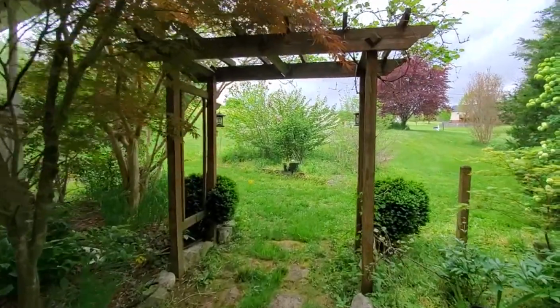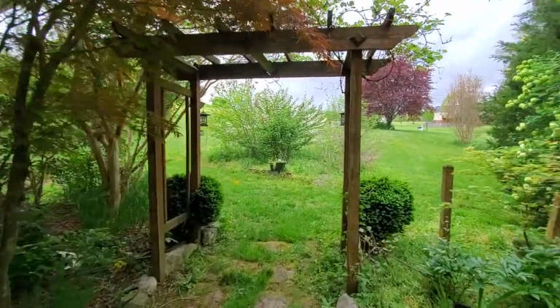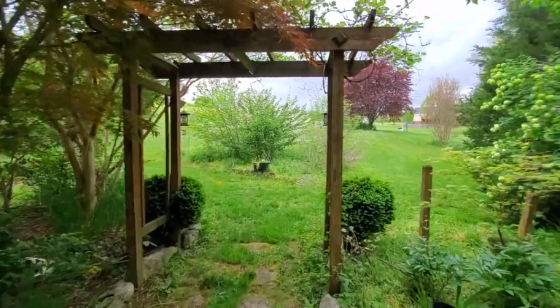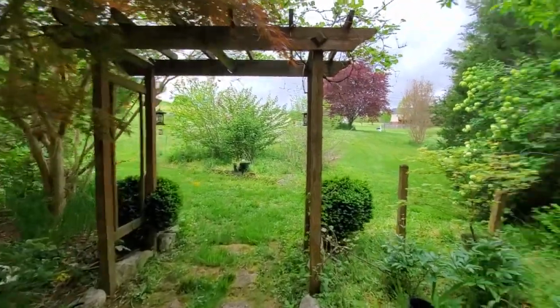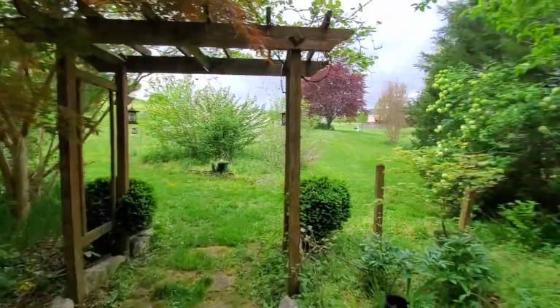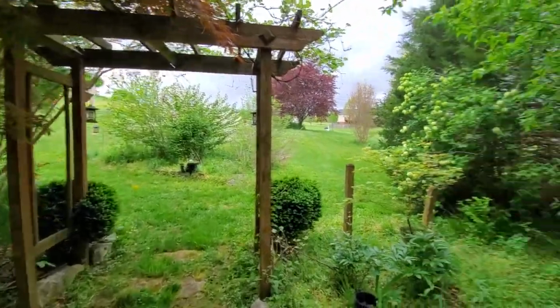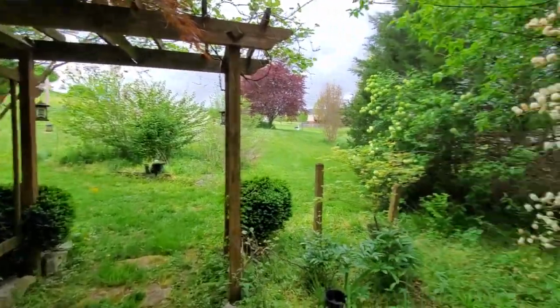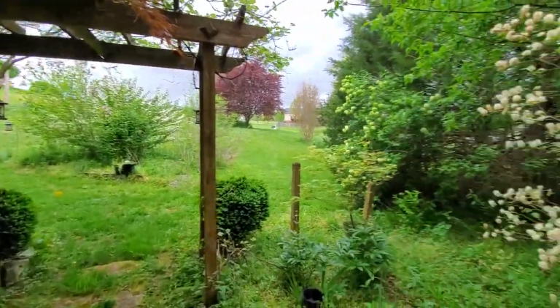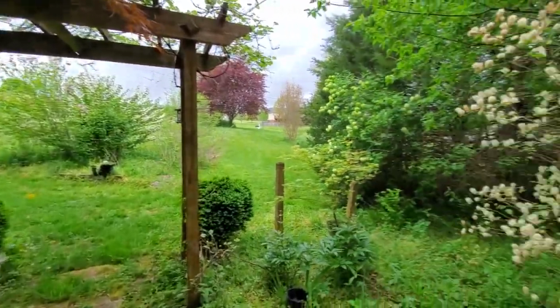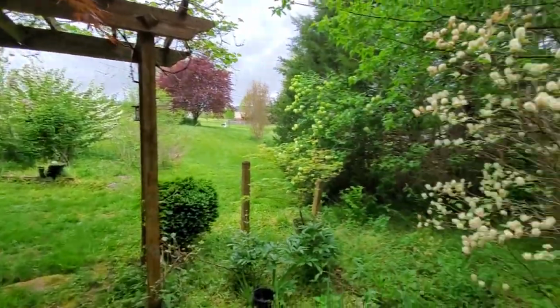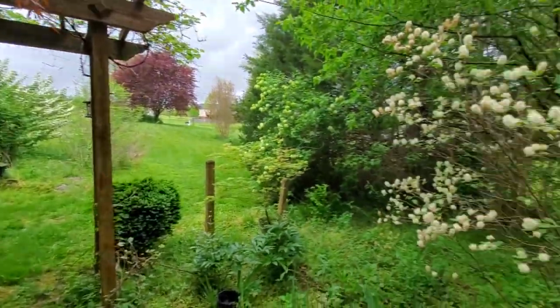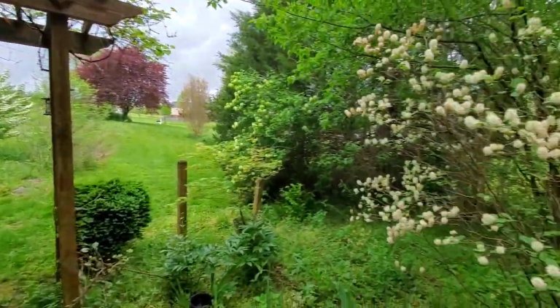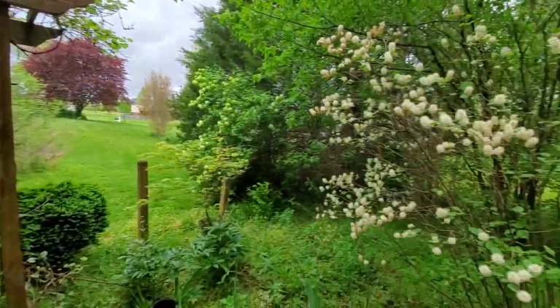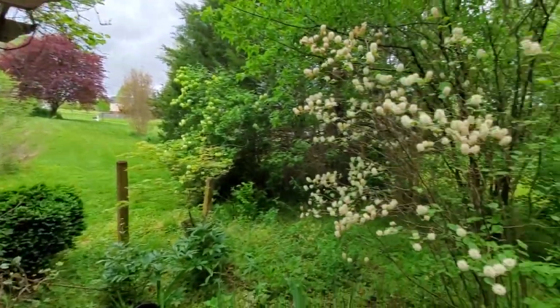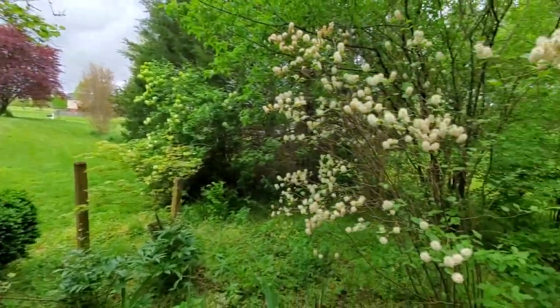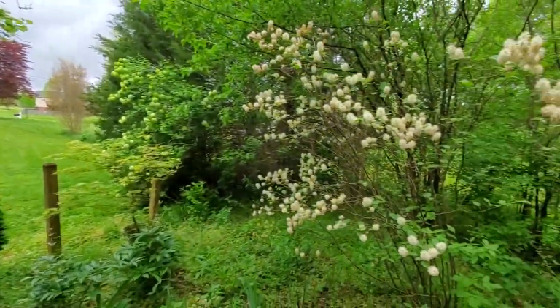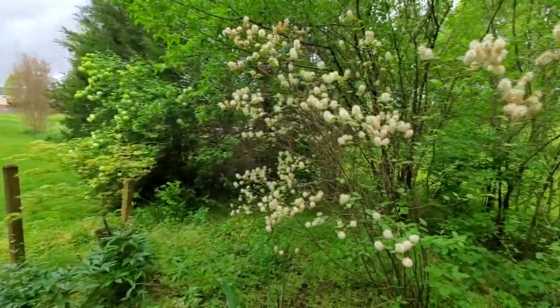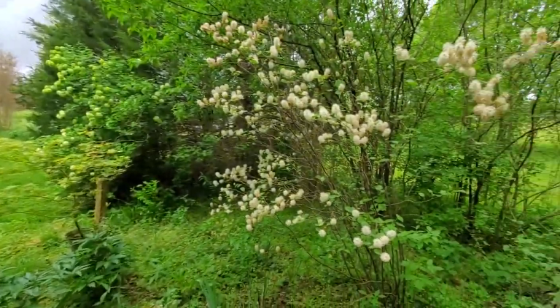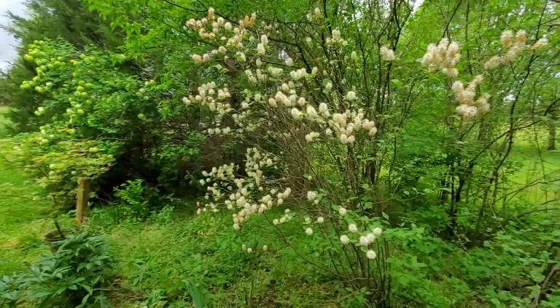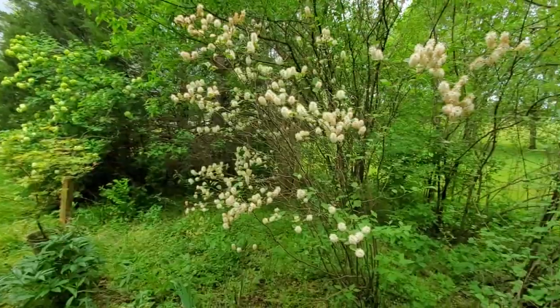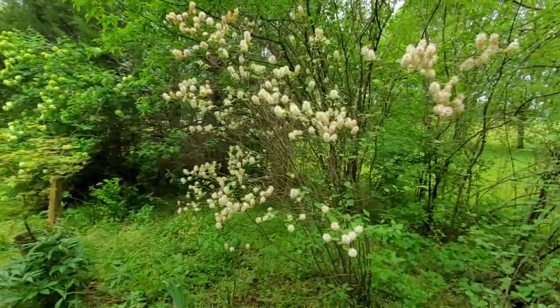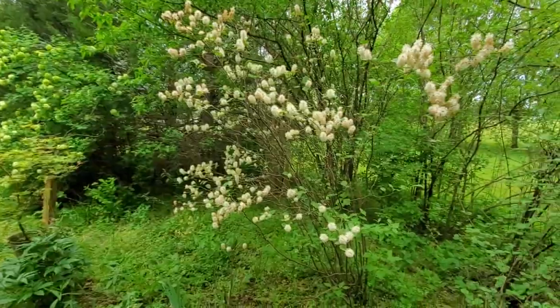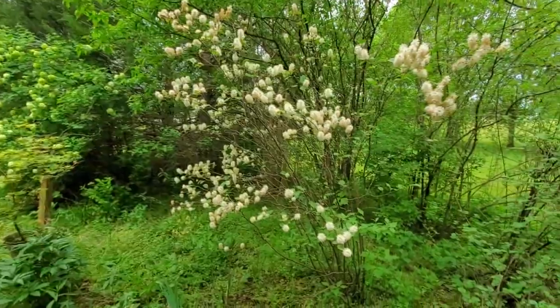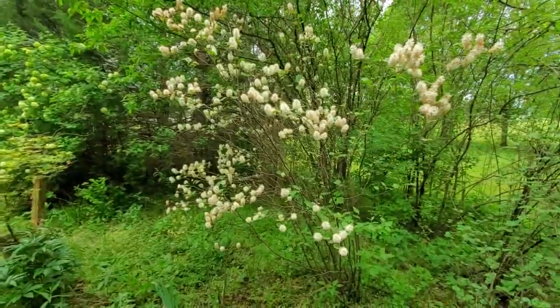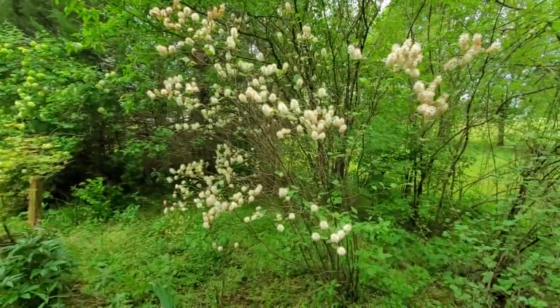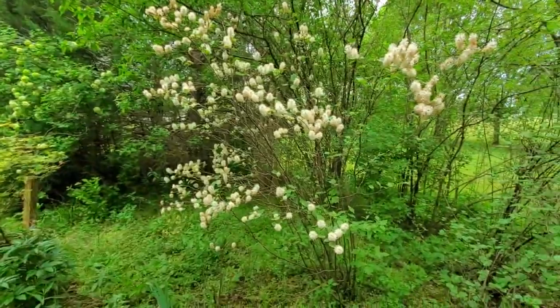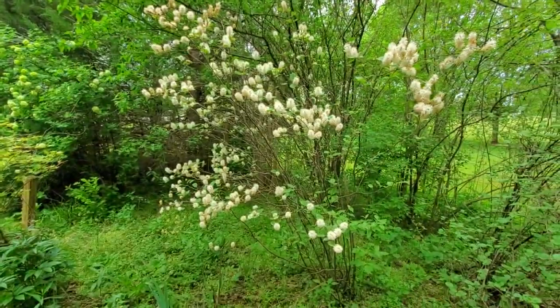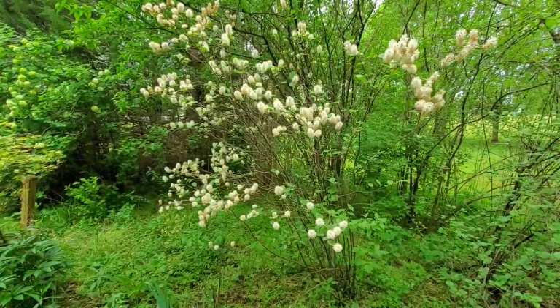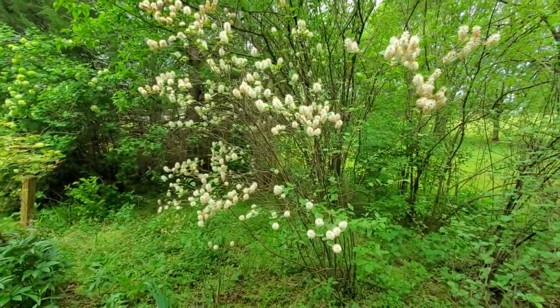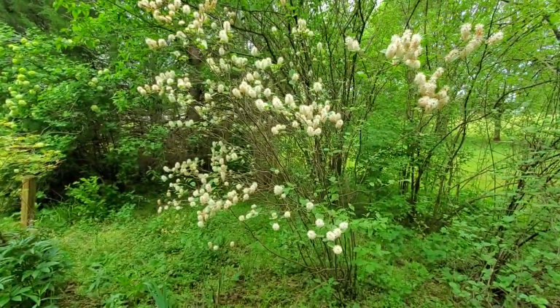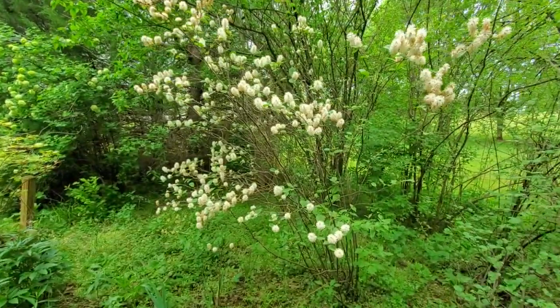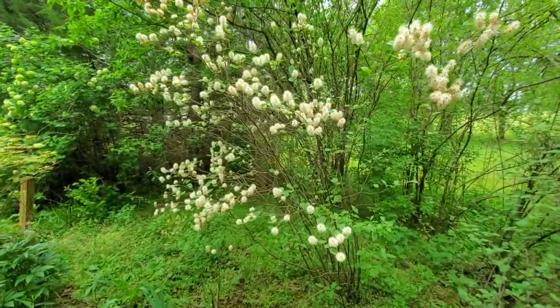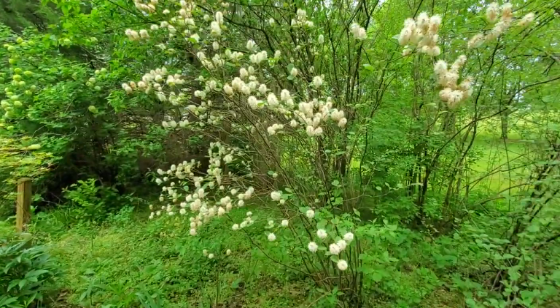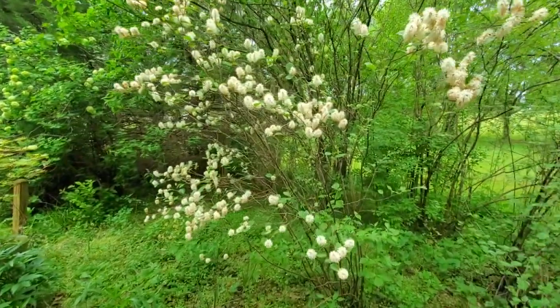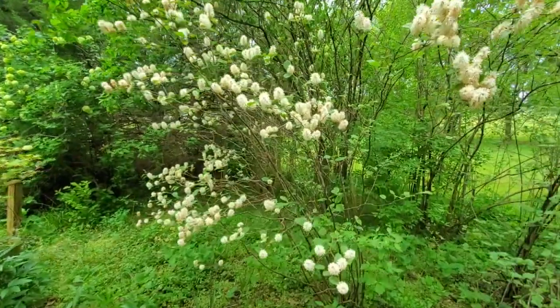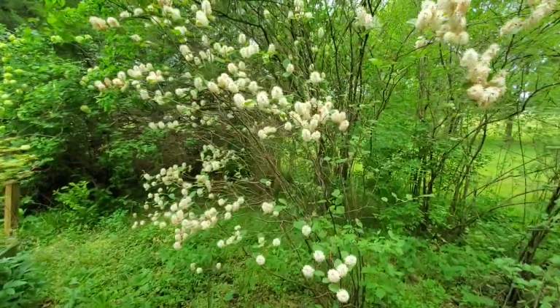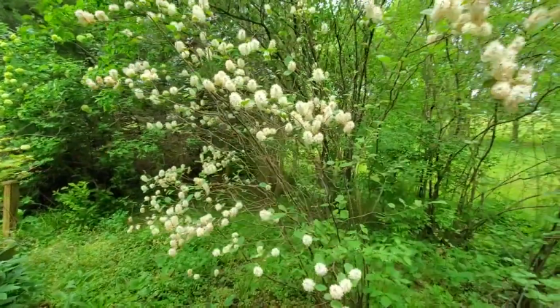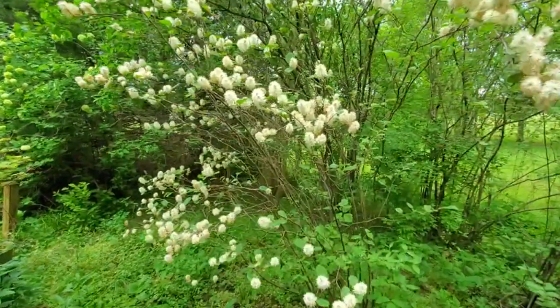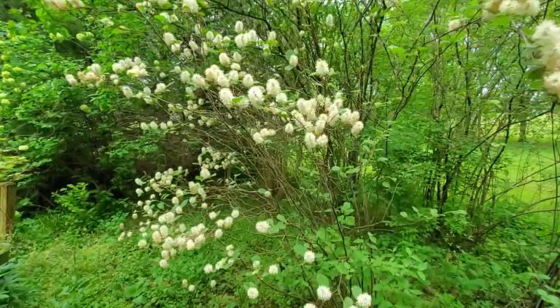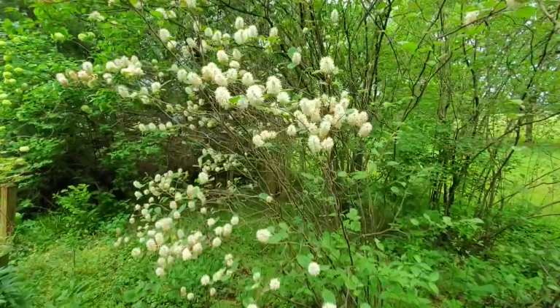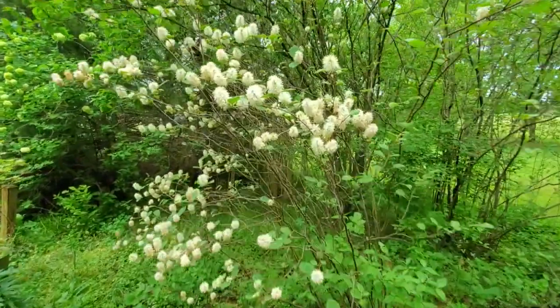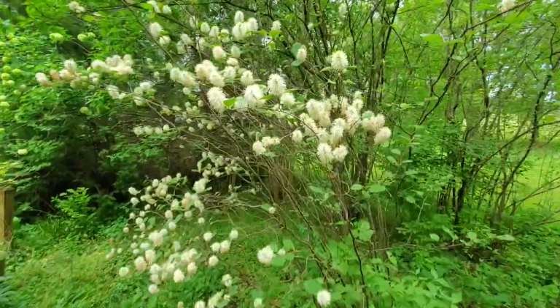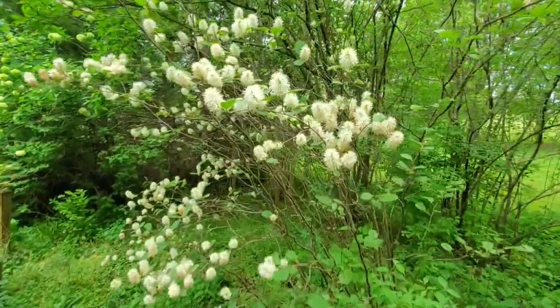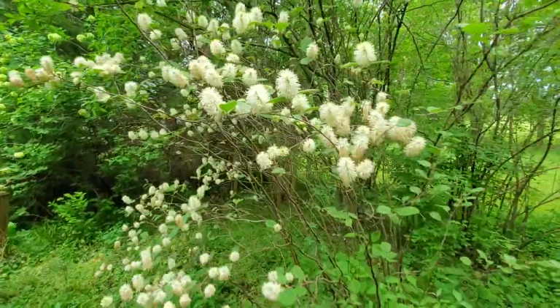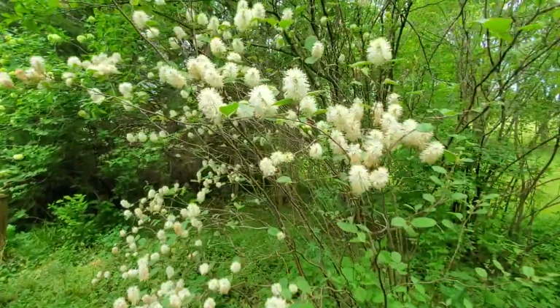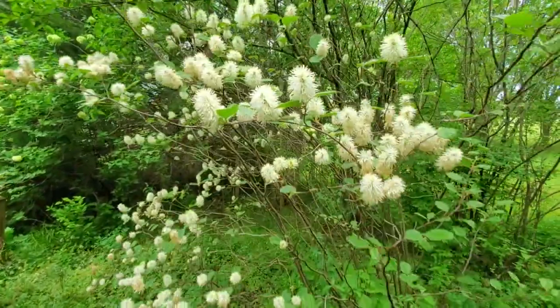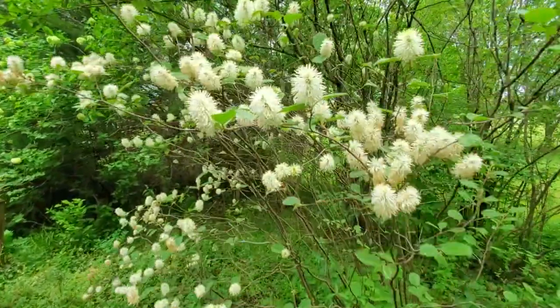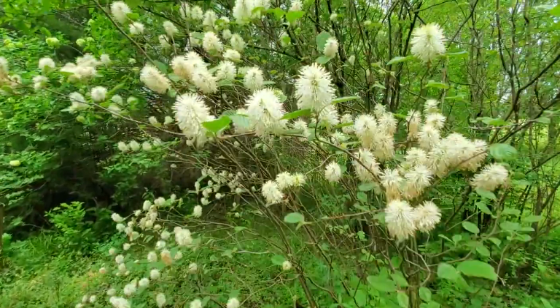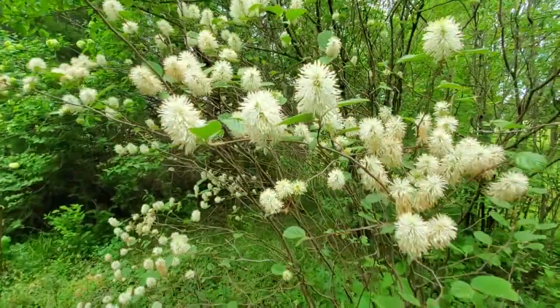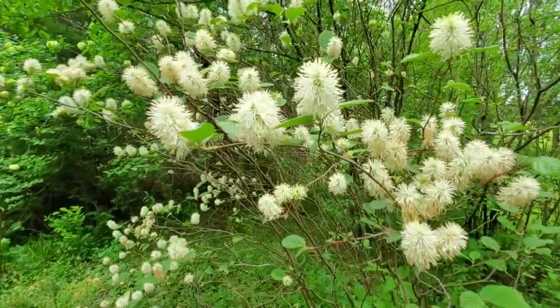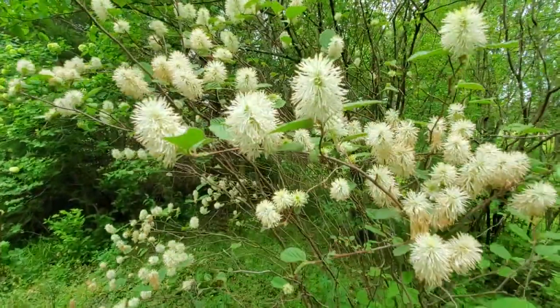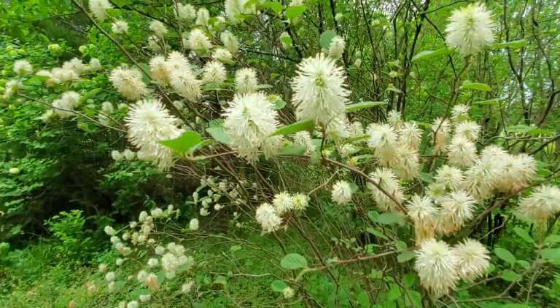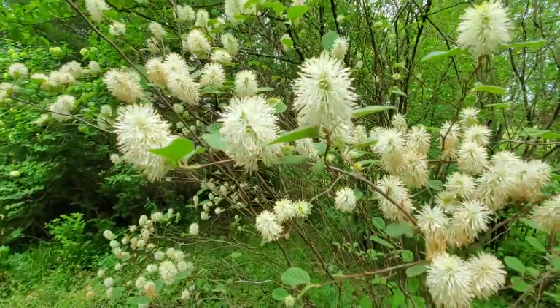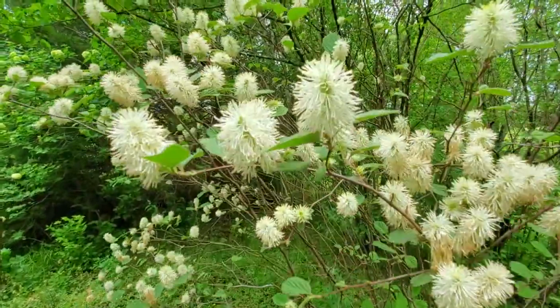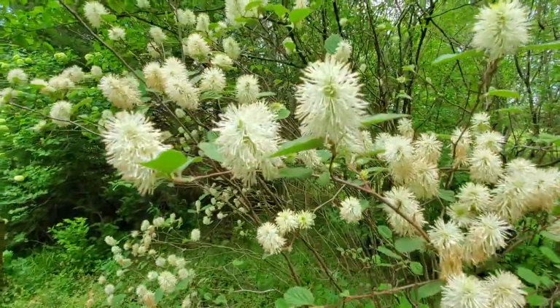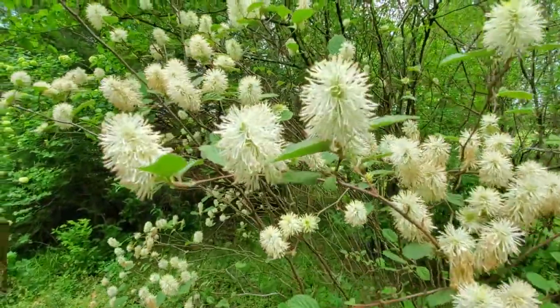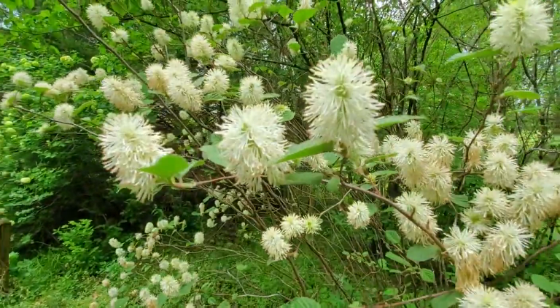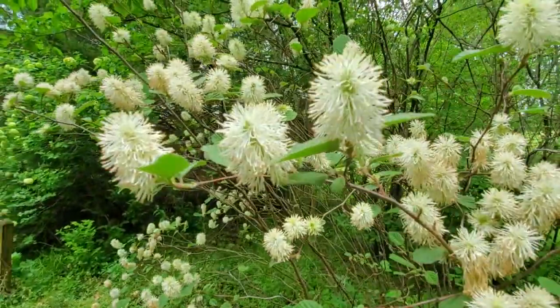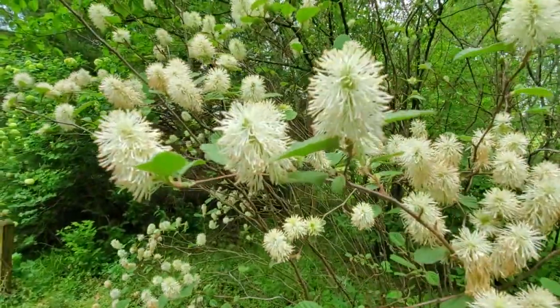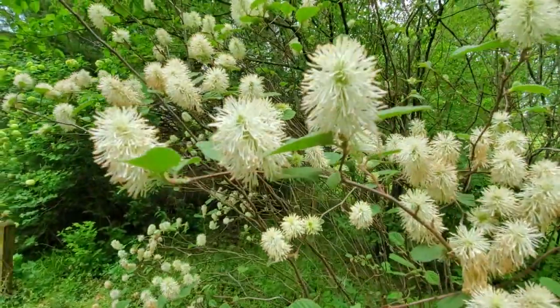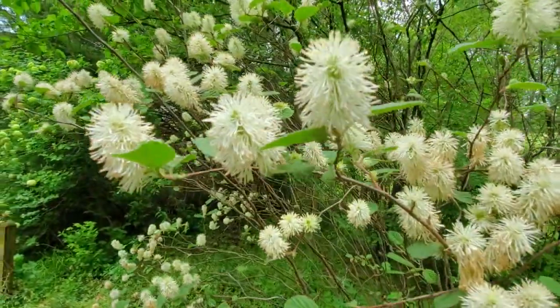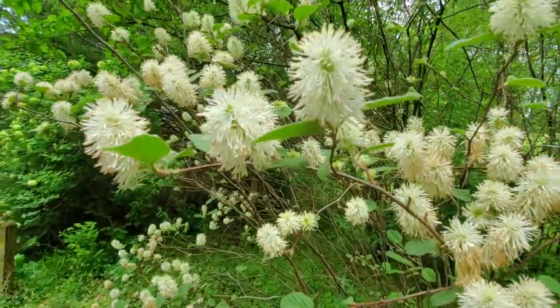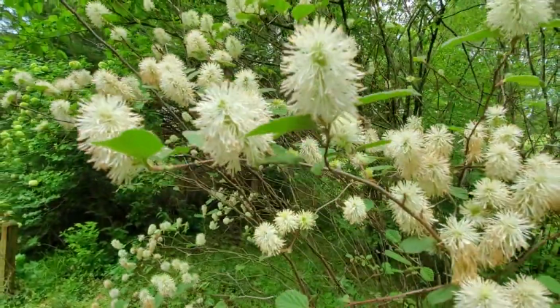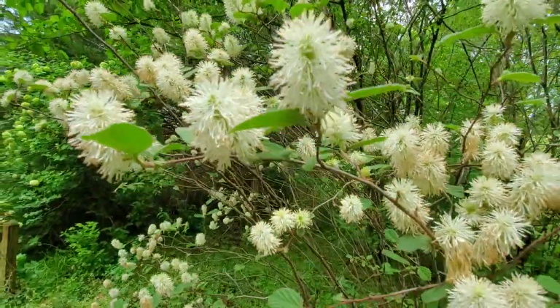We've got to stop and look at this here — this is Fothergilla, and it is blooming really nicely right now. Look at that.